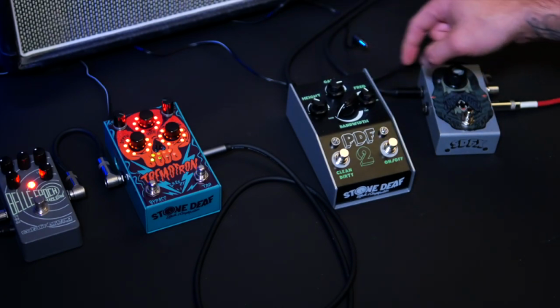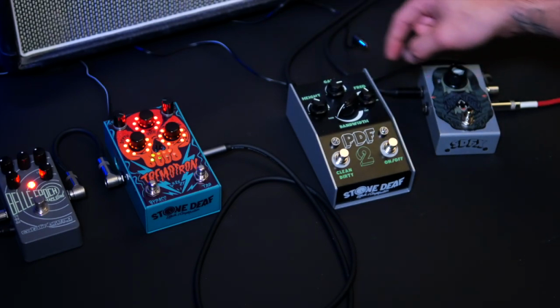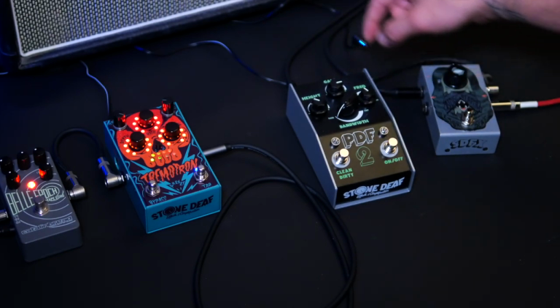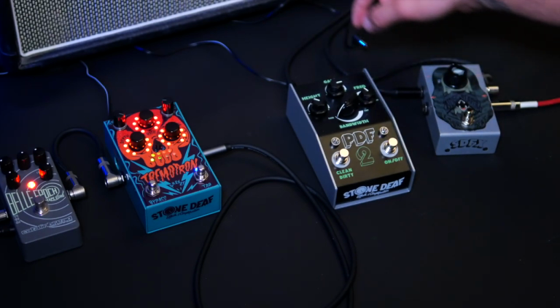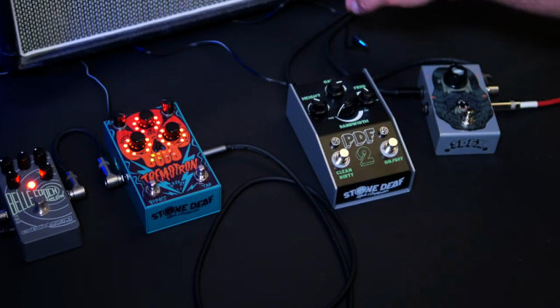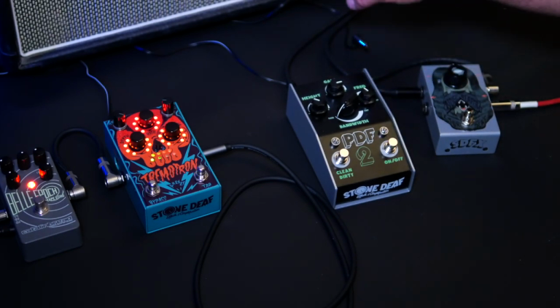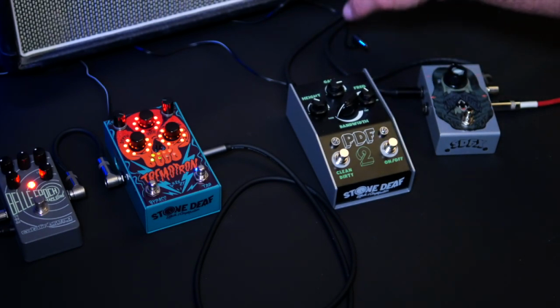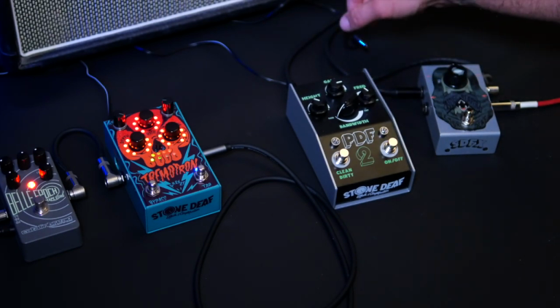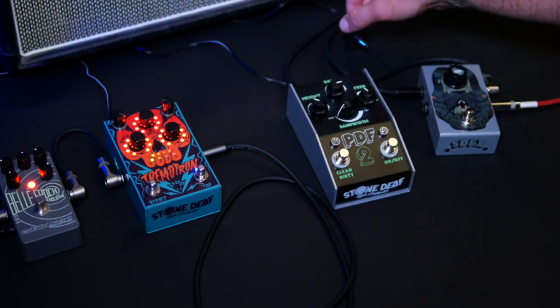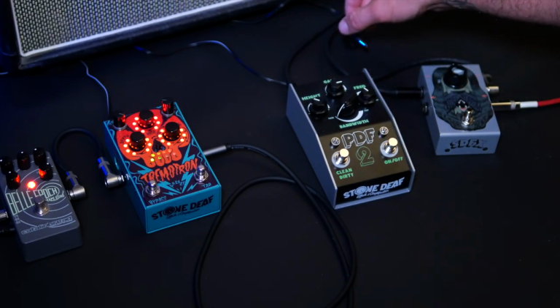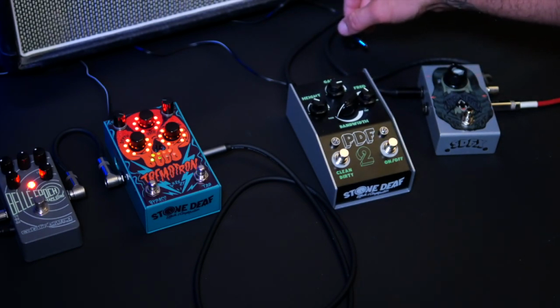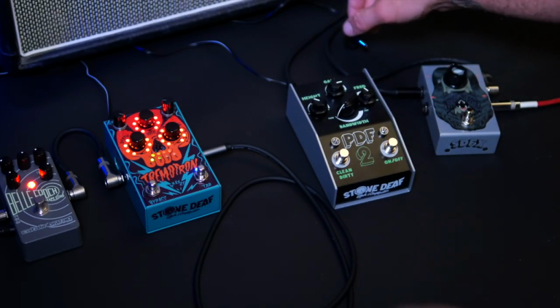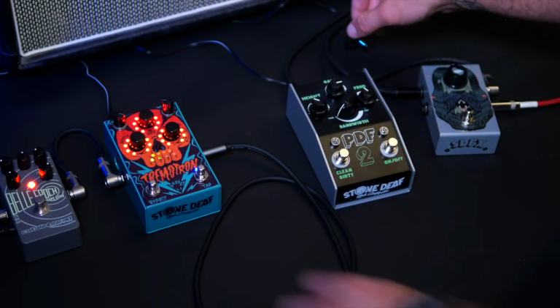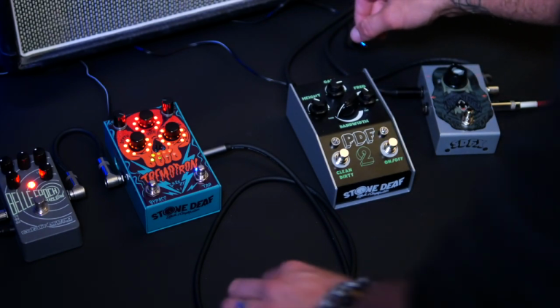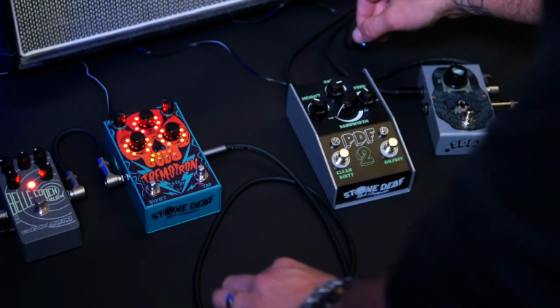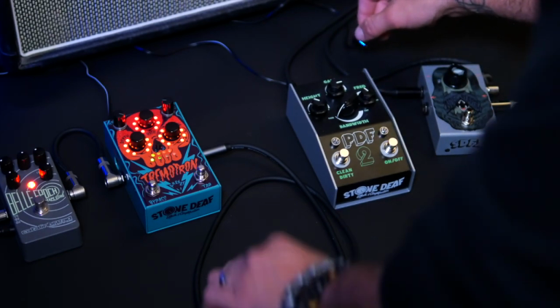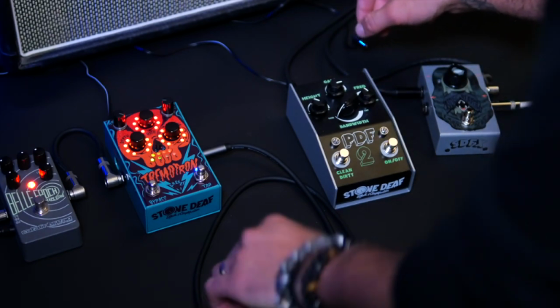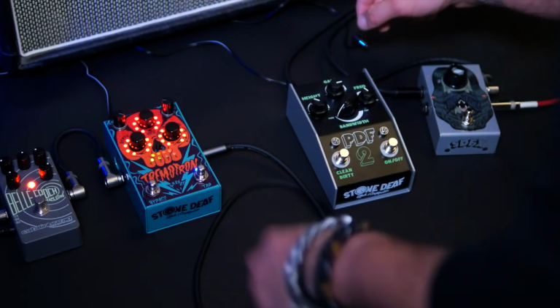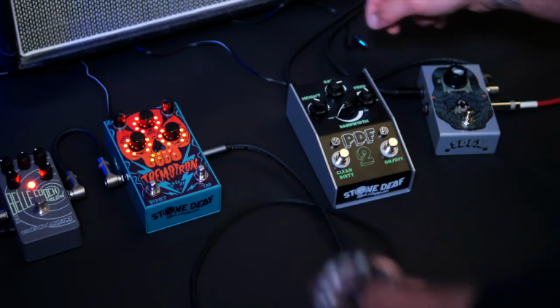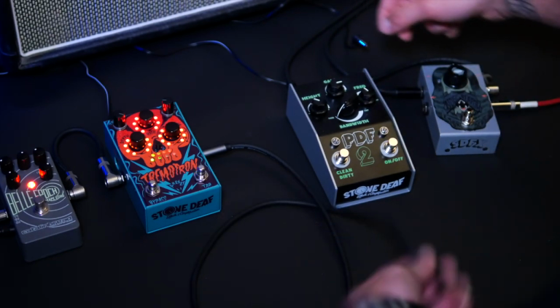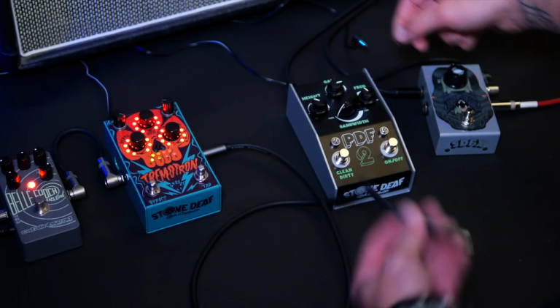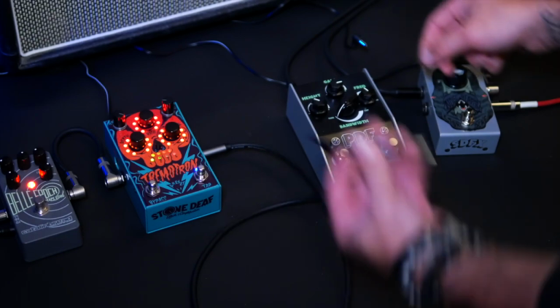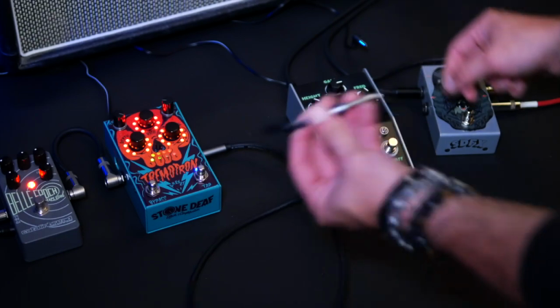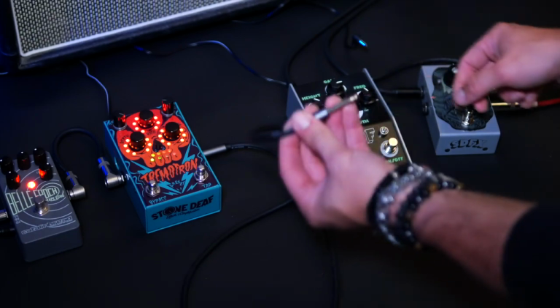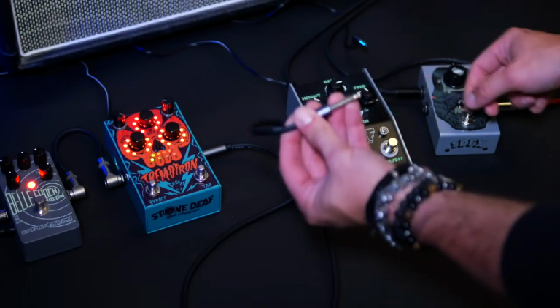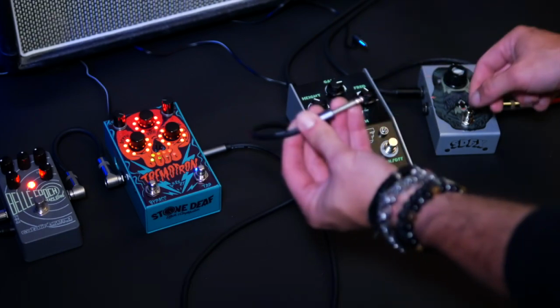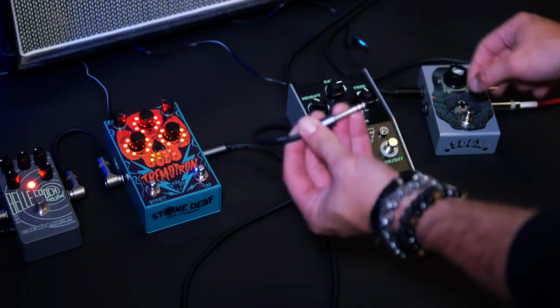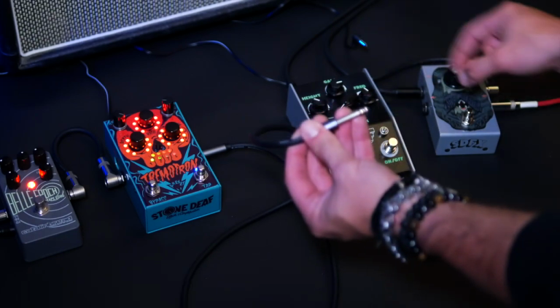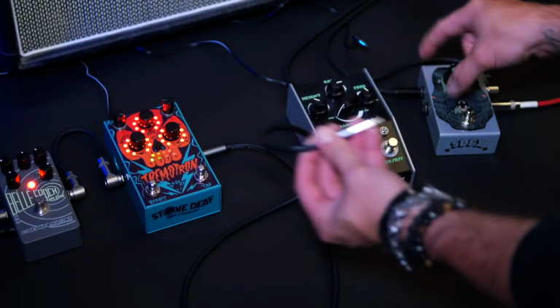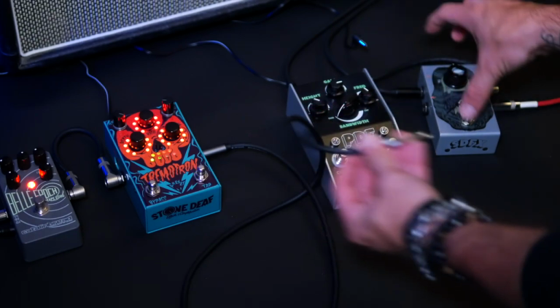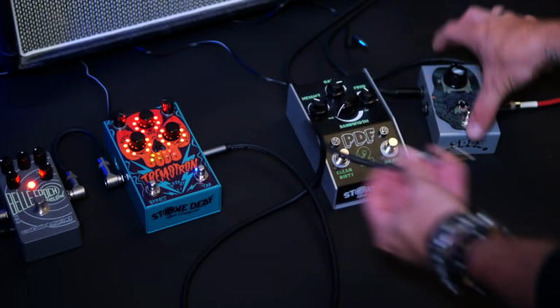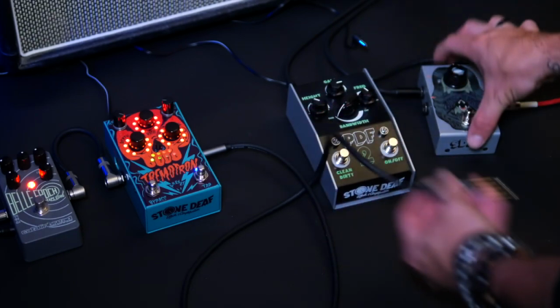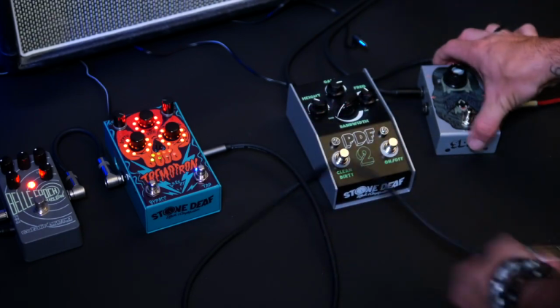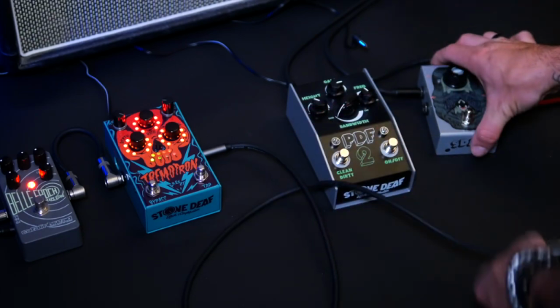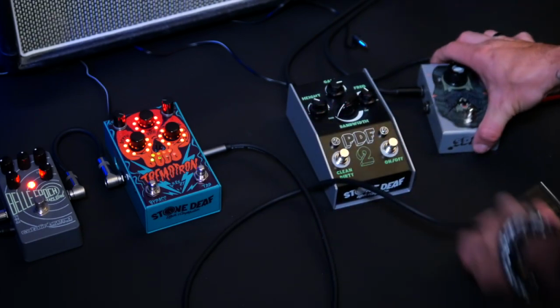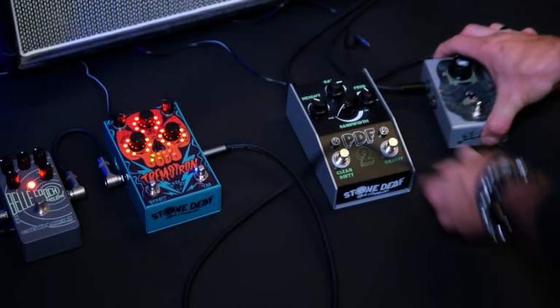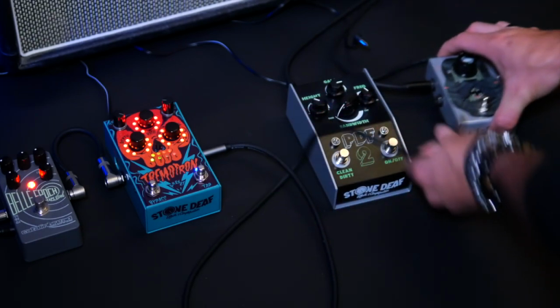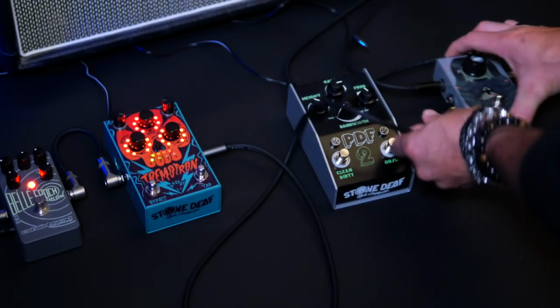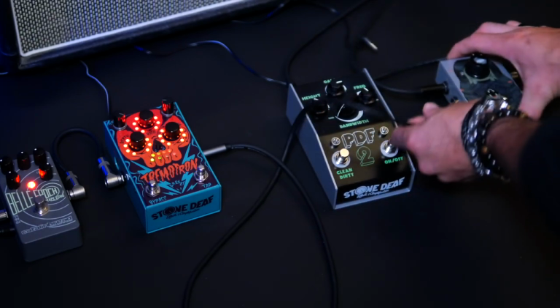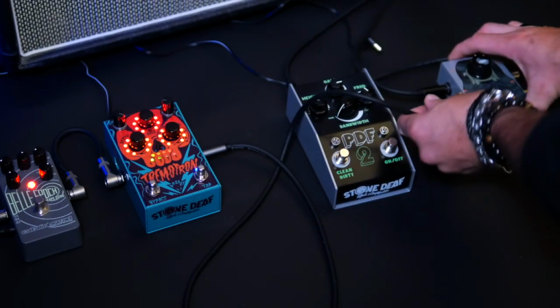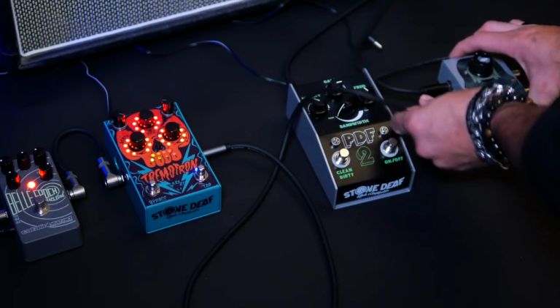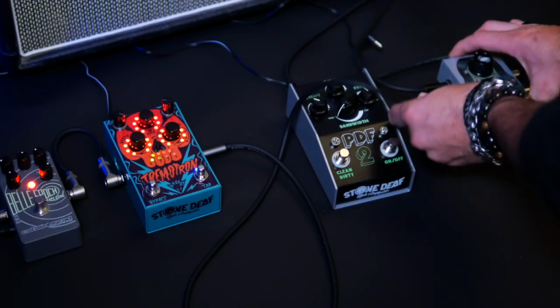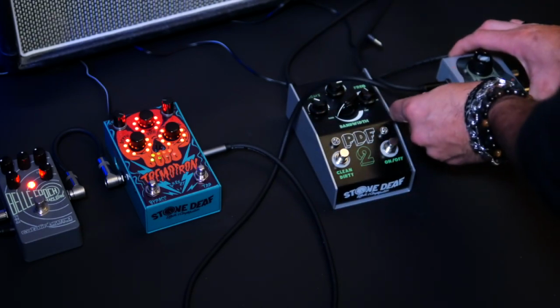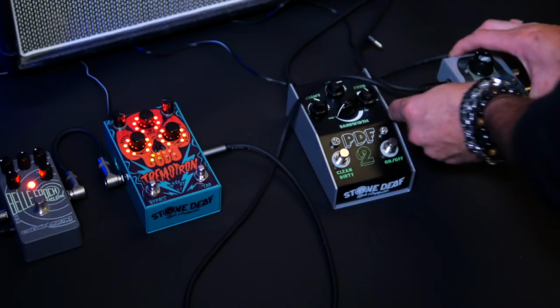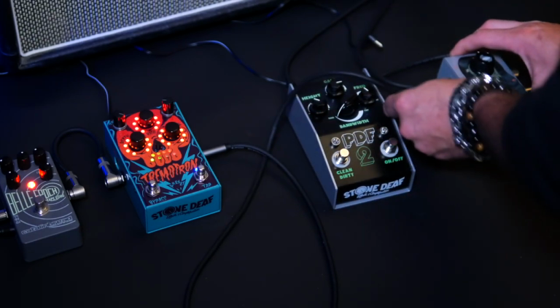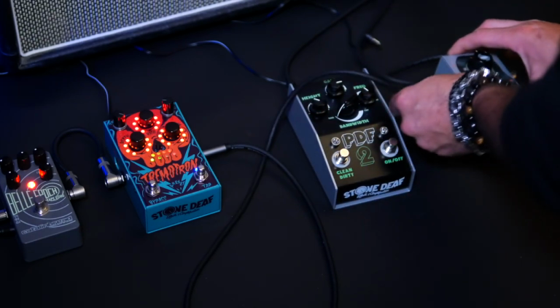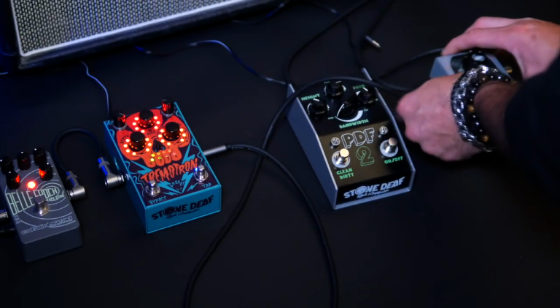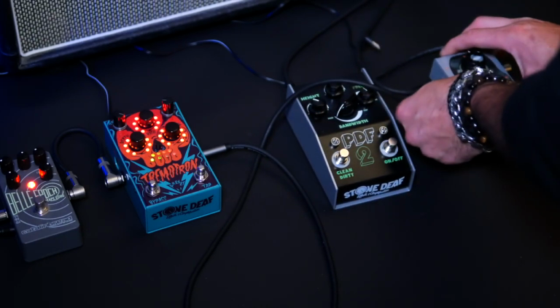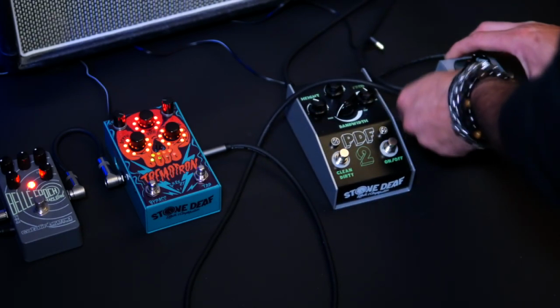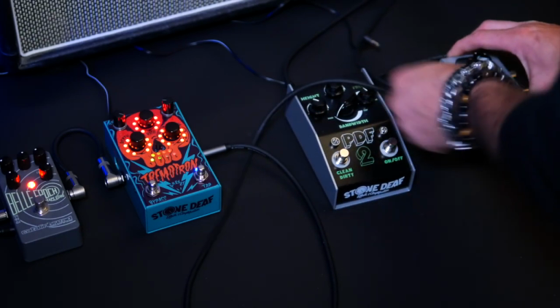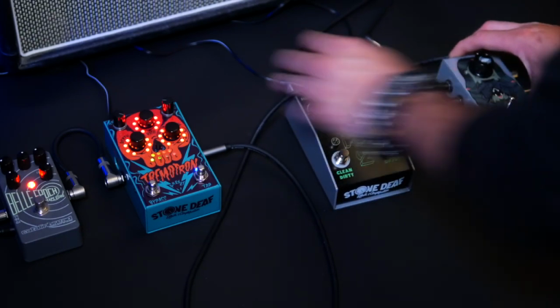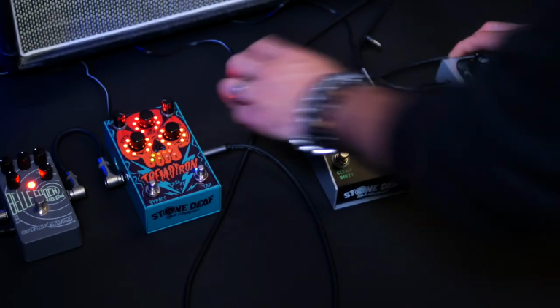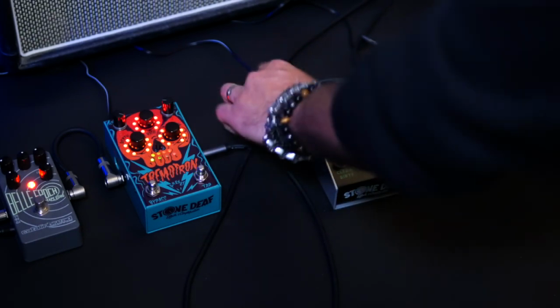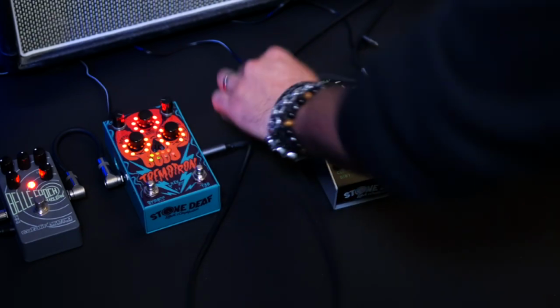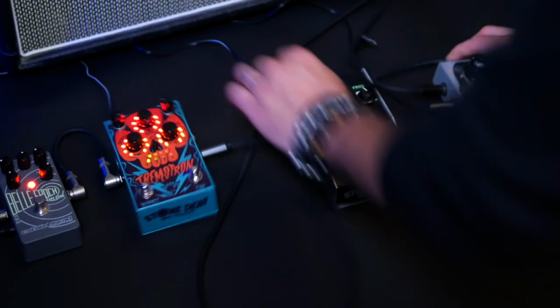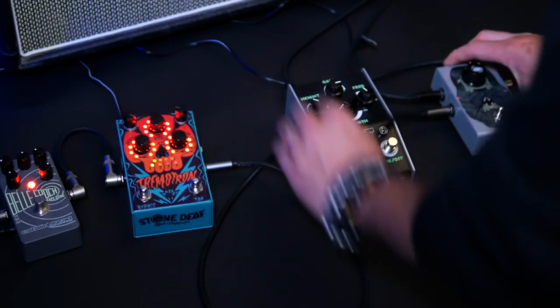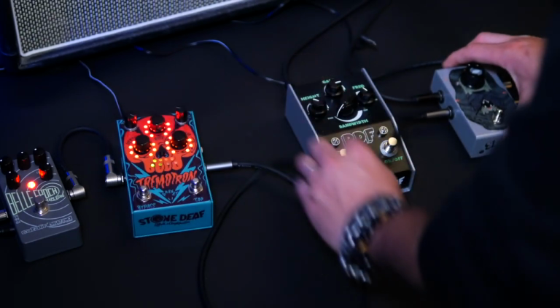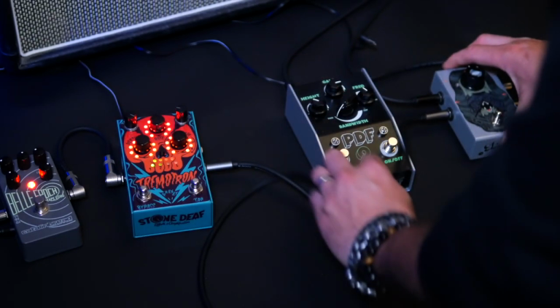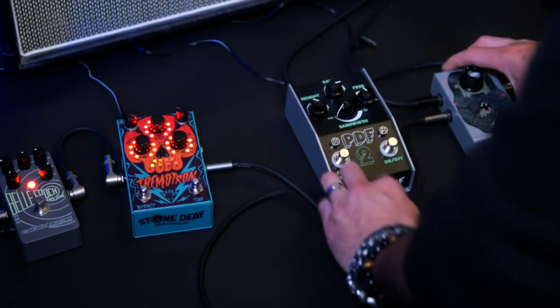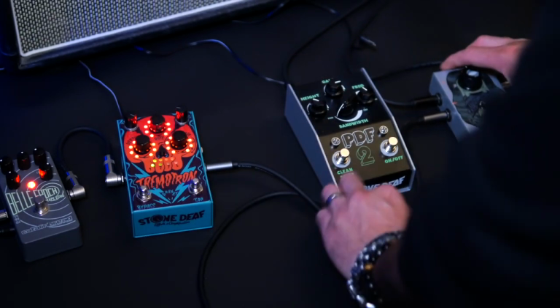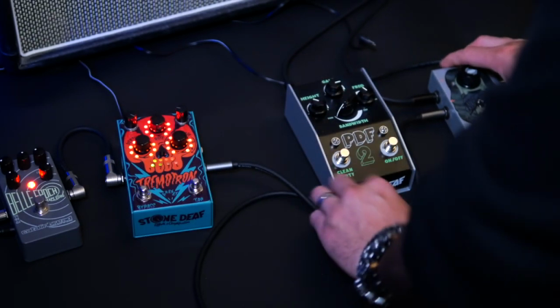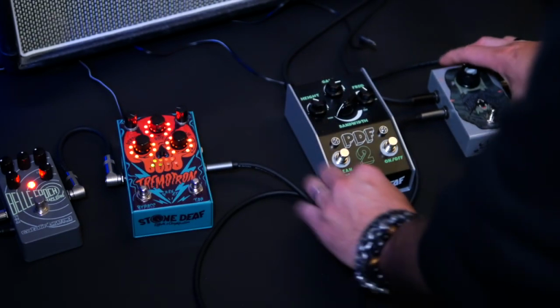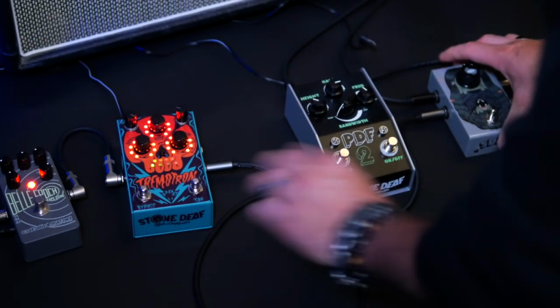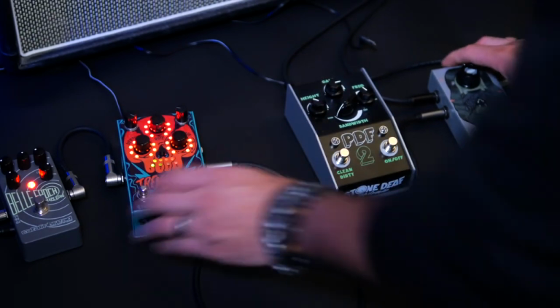Next, you simply connect your Noise Gate output to the first pedal outside of your Noise Gate loop, and your new pedal board chain is complete.